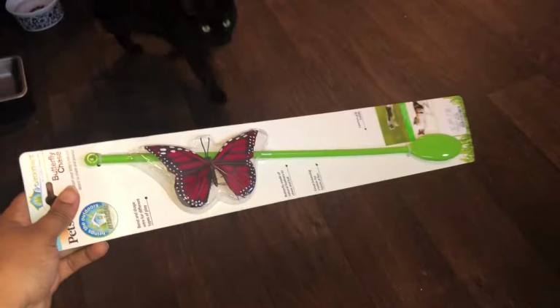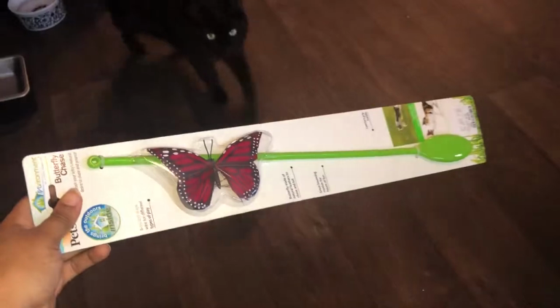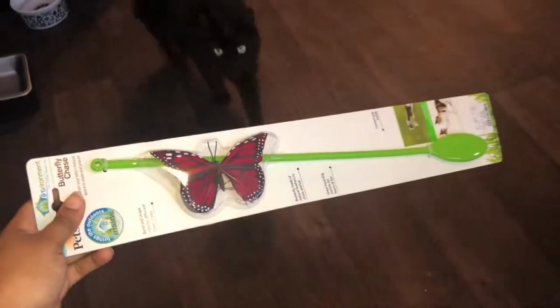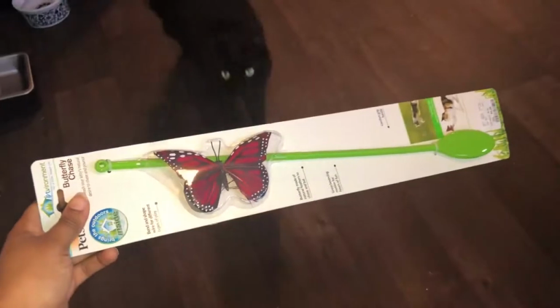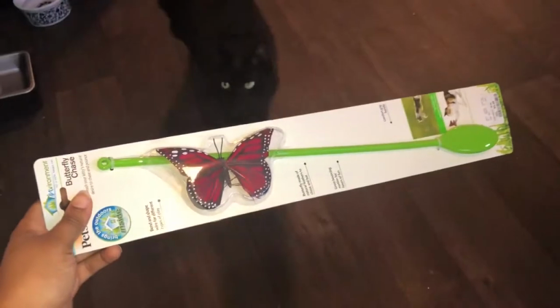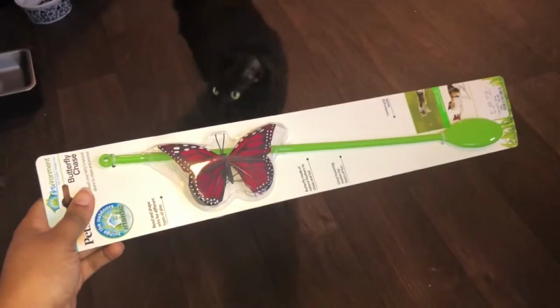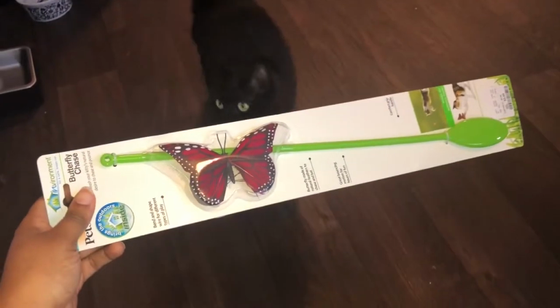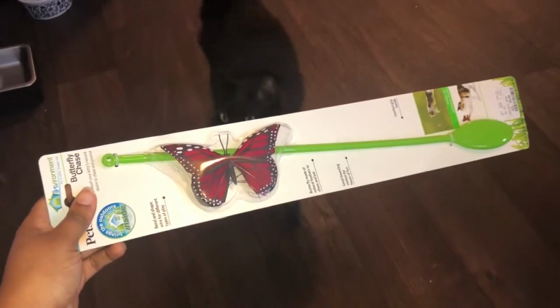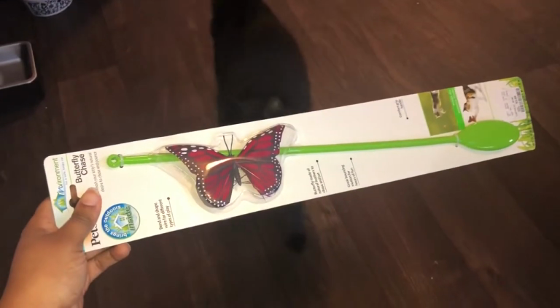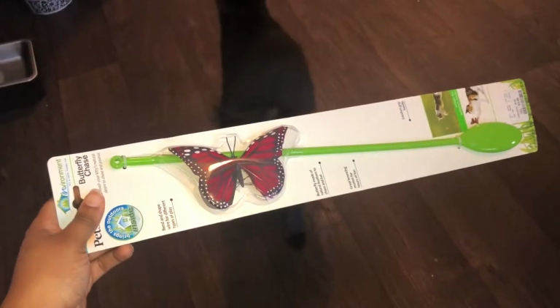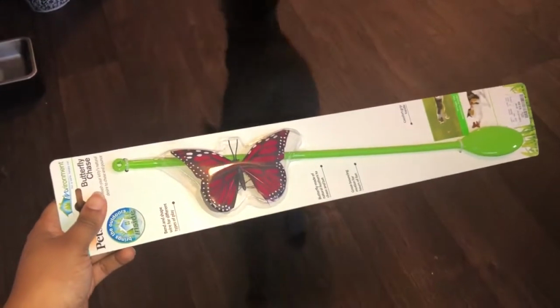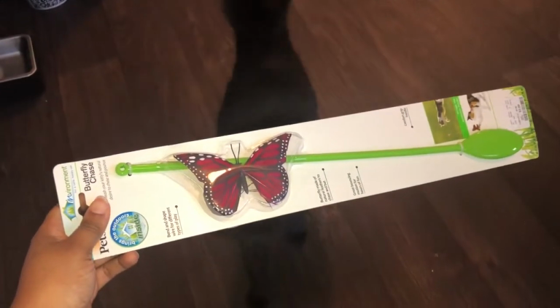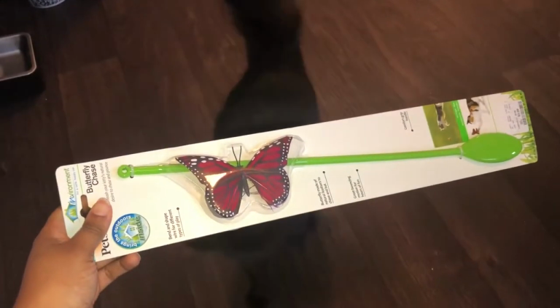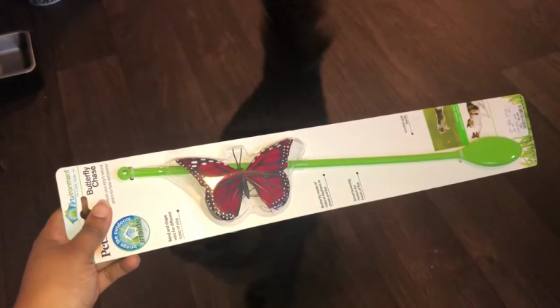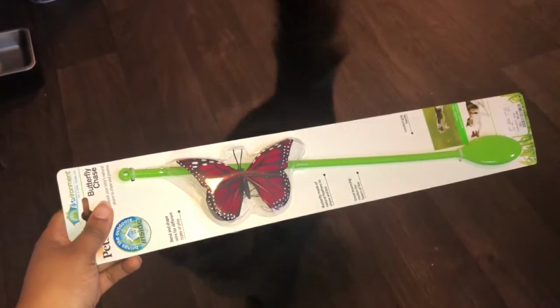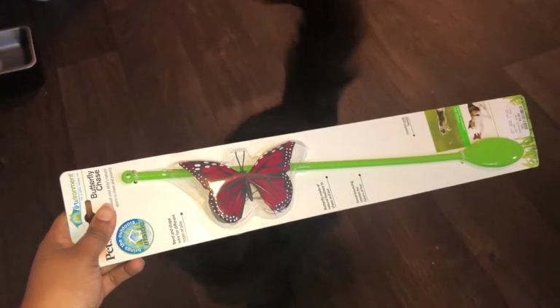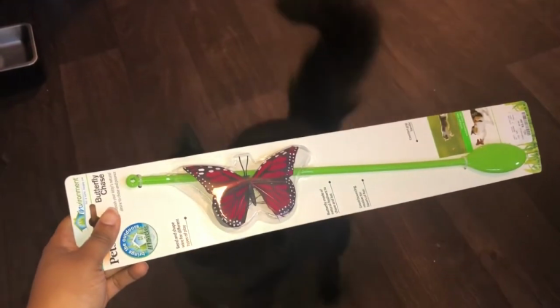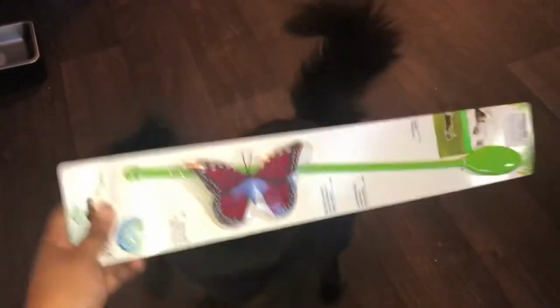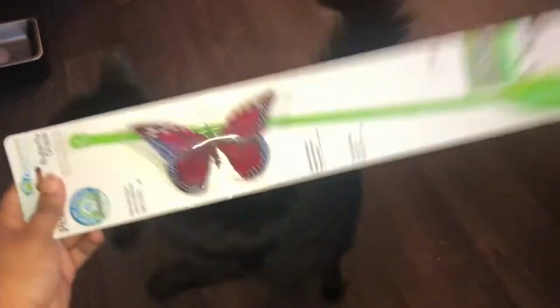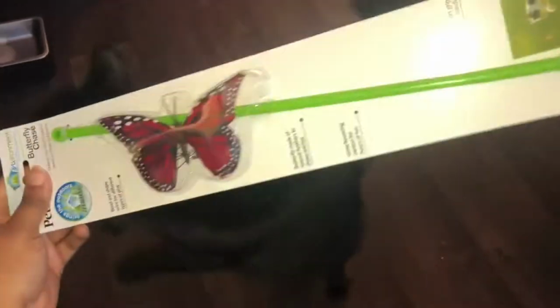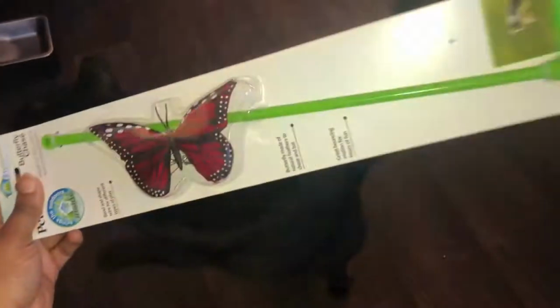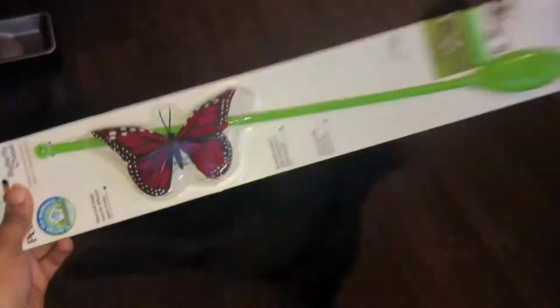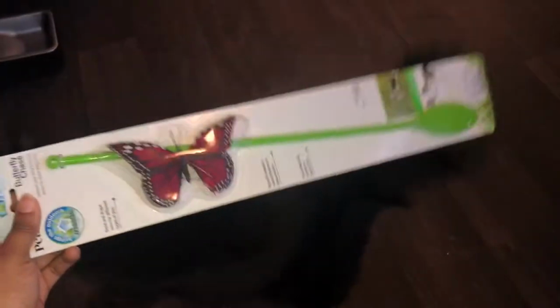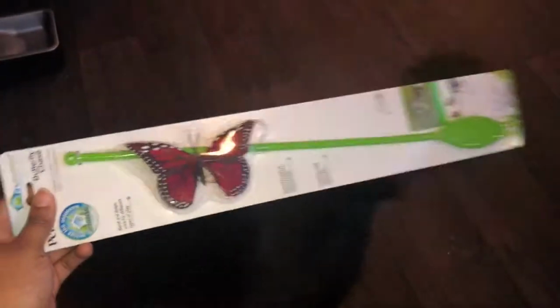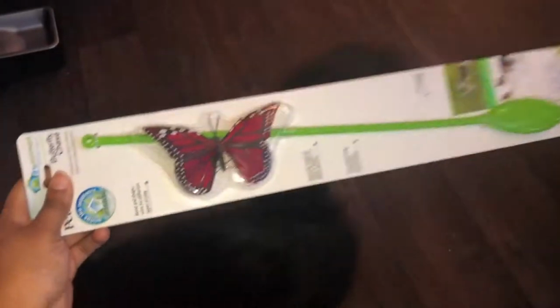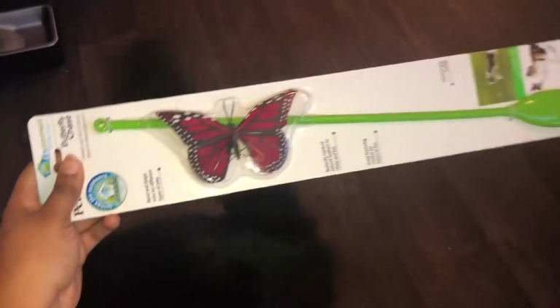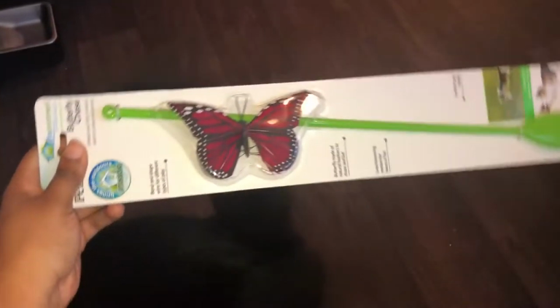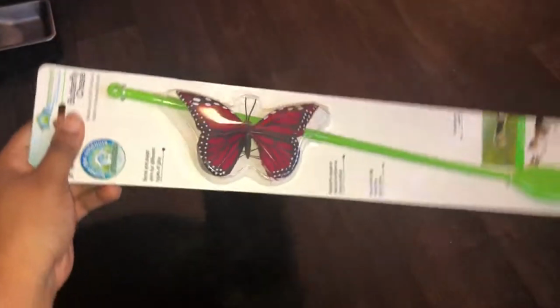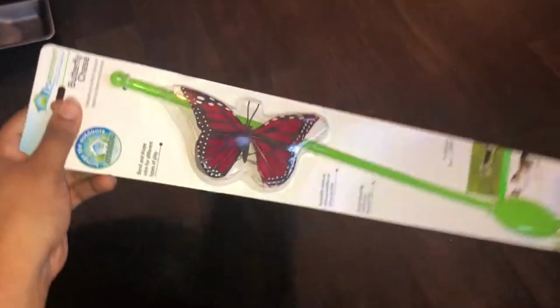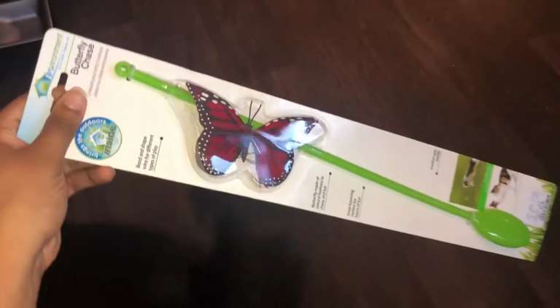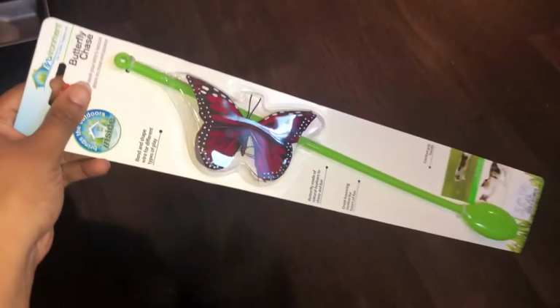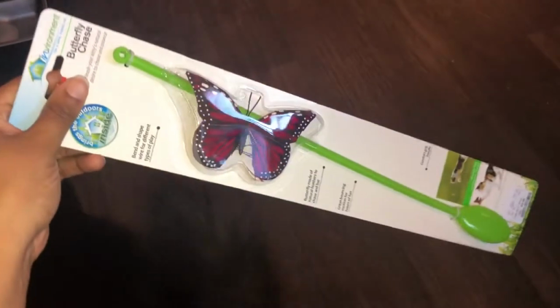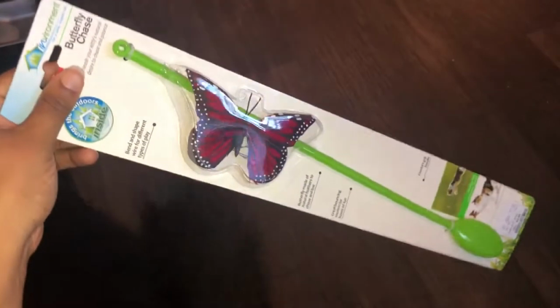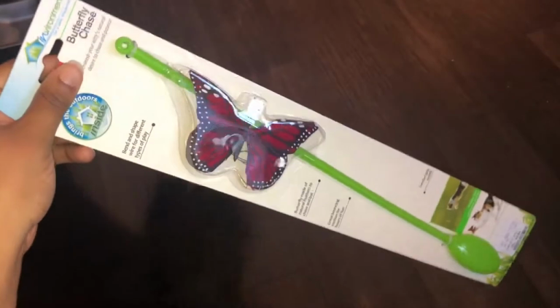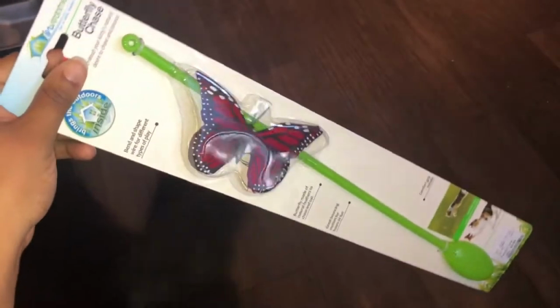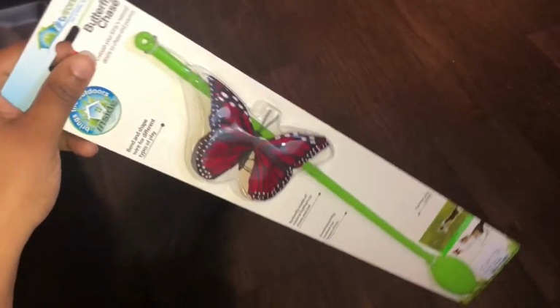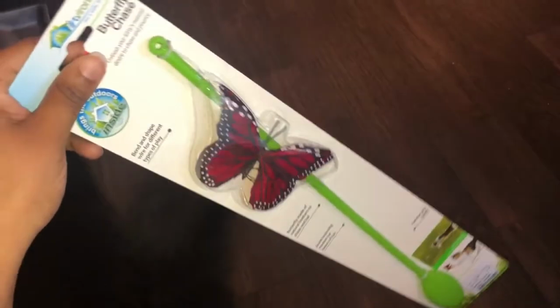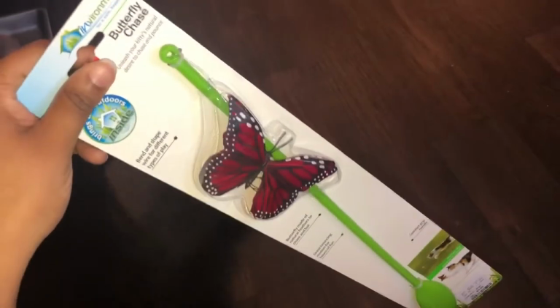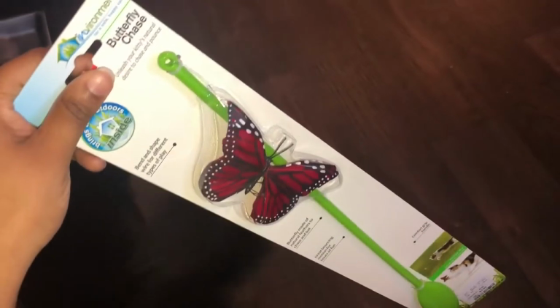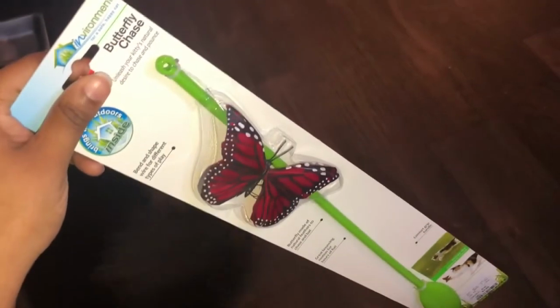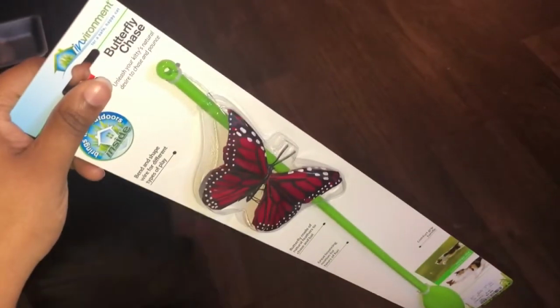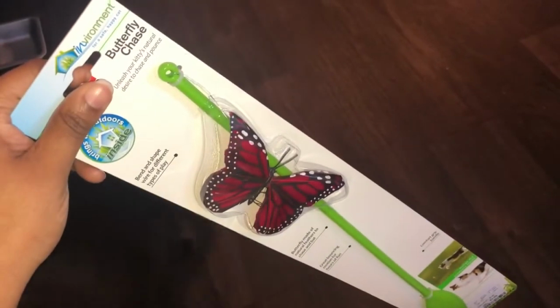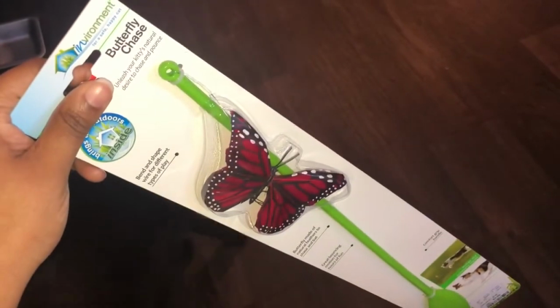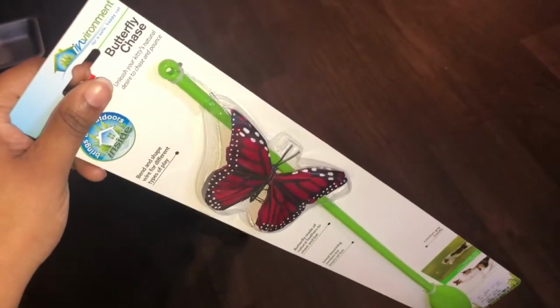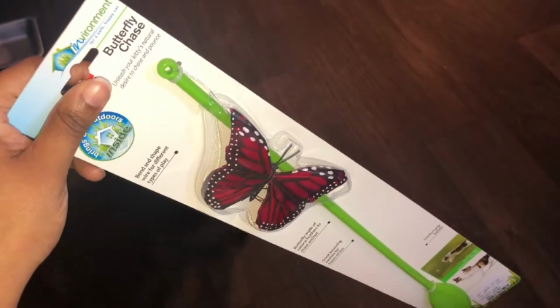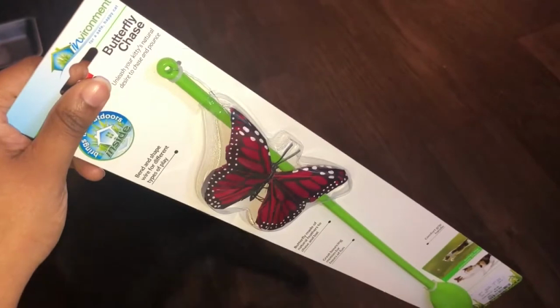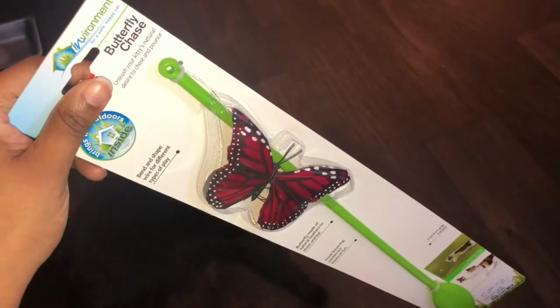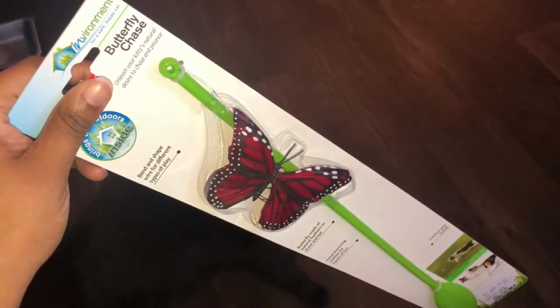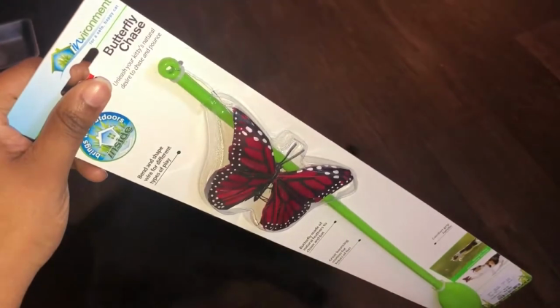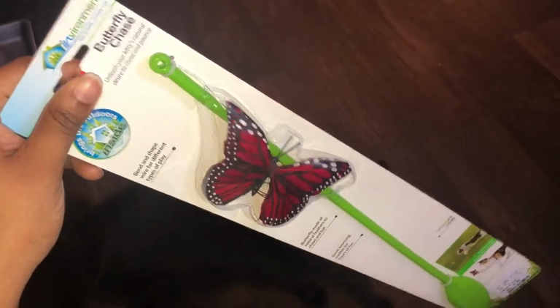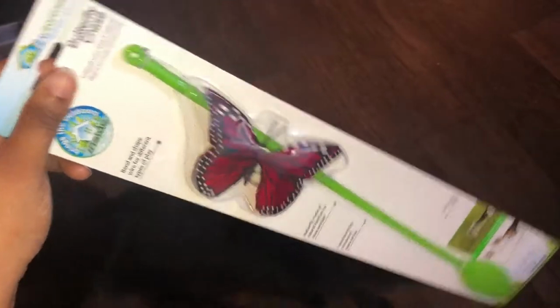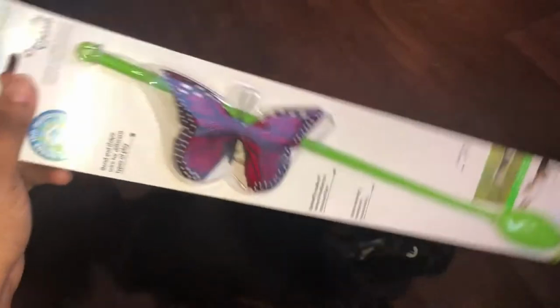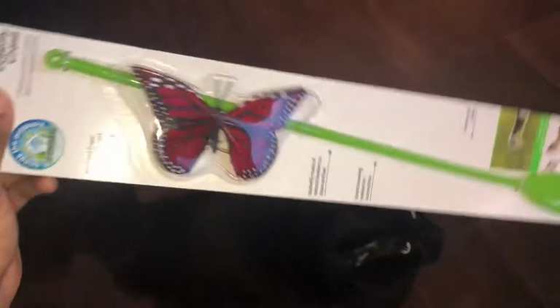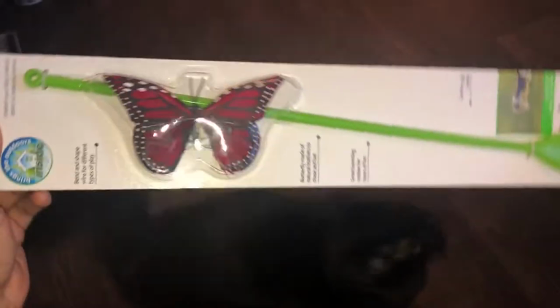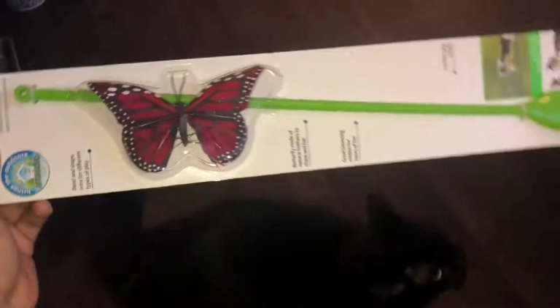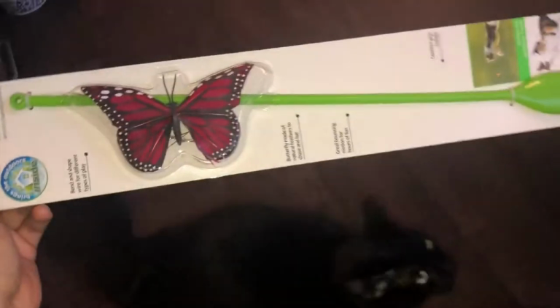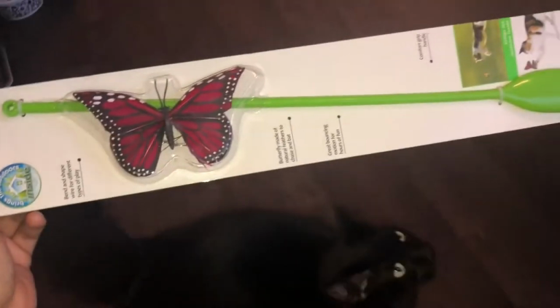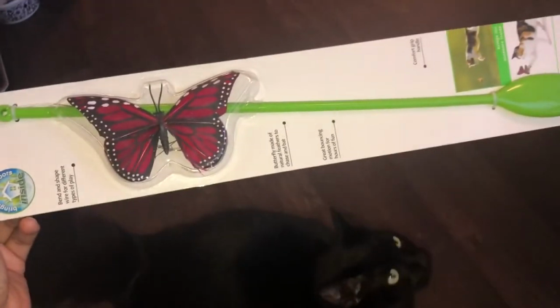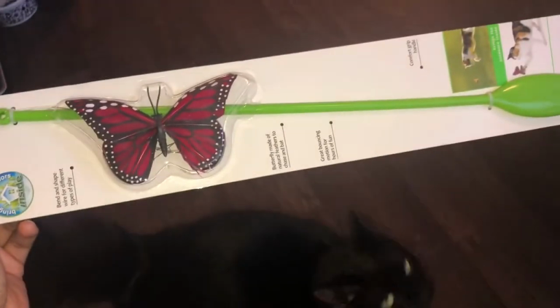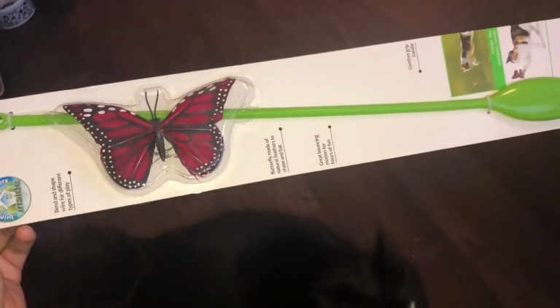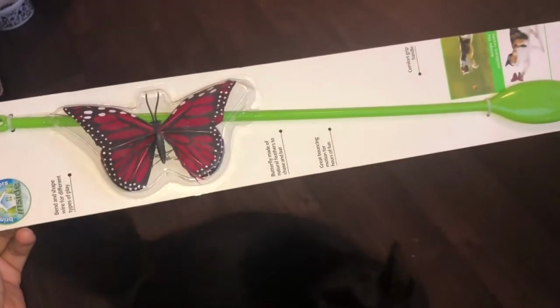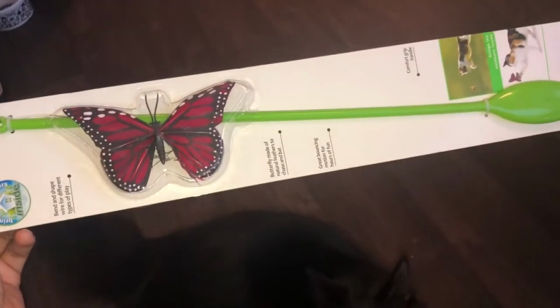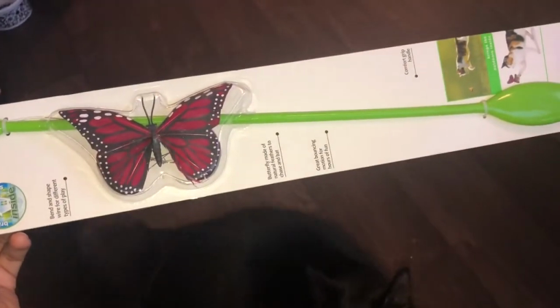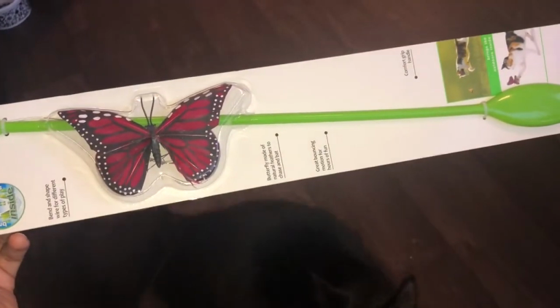Today I got a cute little toy I want to do a review. It is a butterfly chaser. So stay tuned.